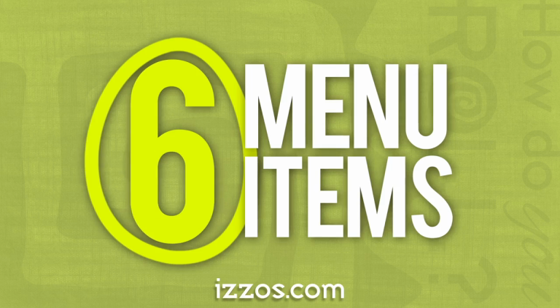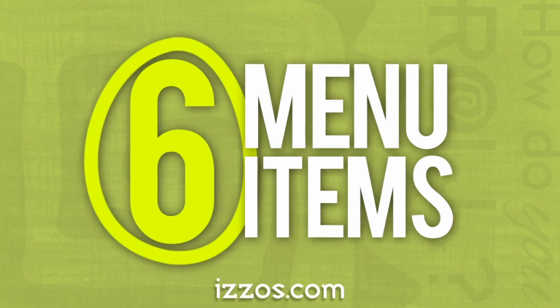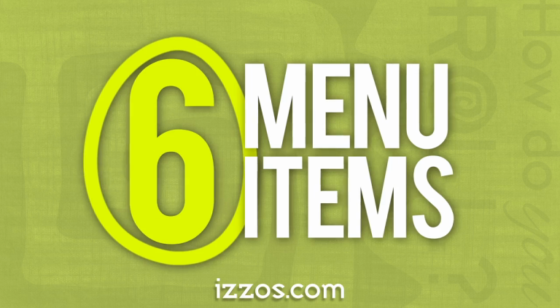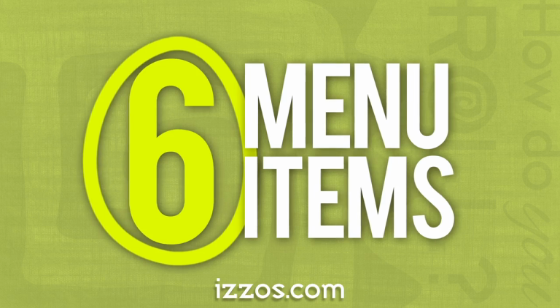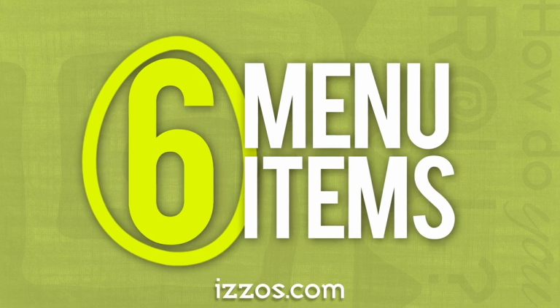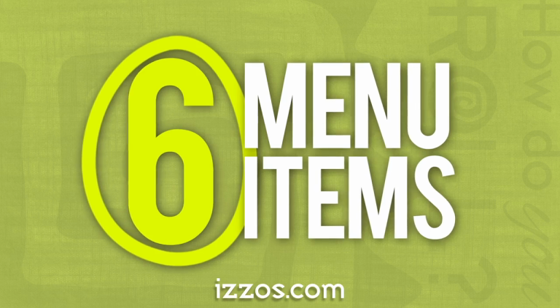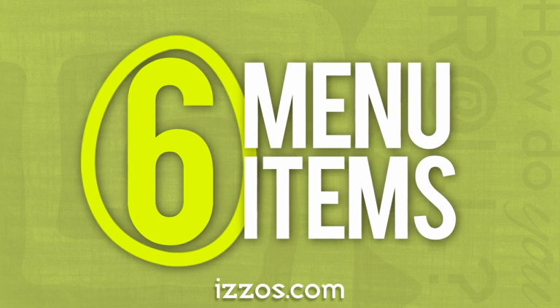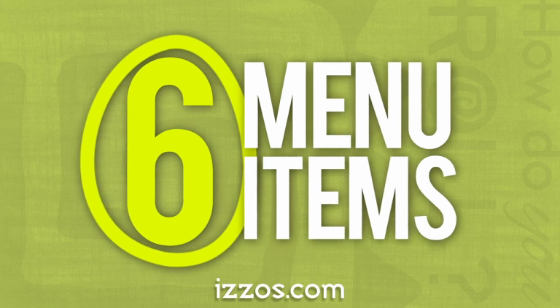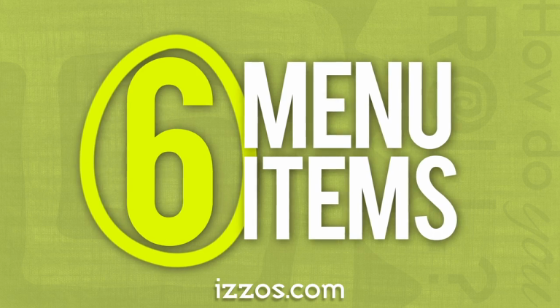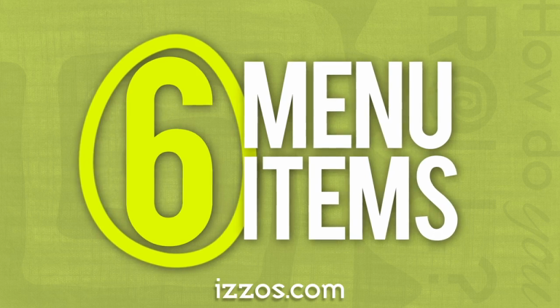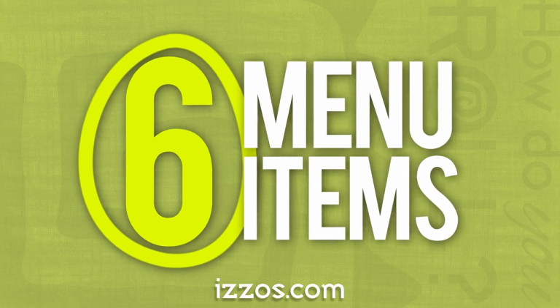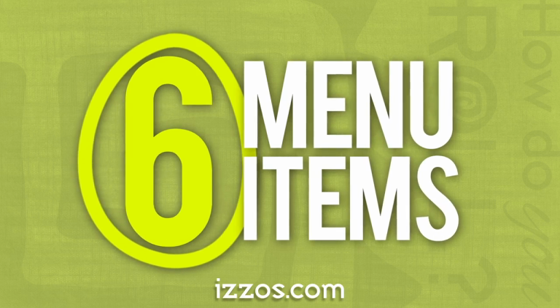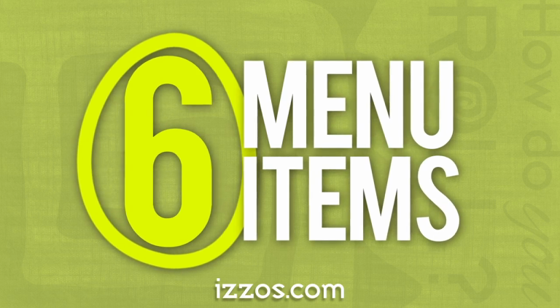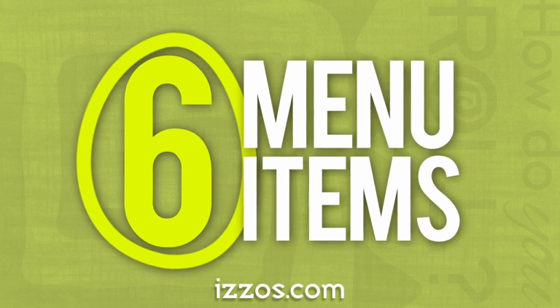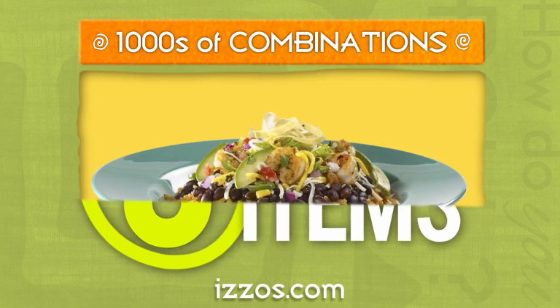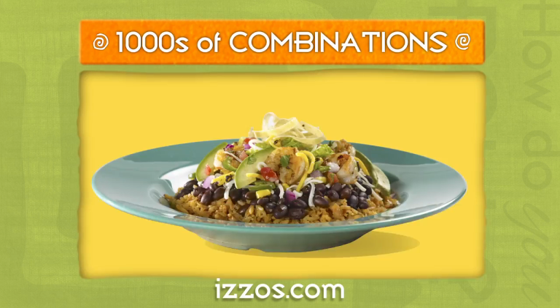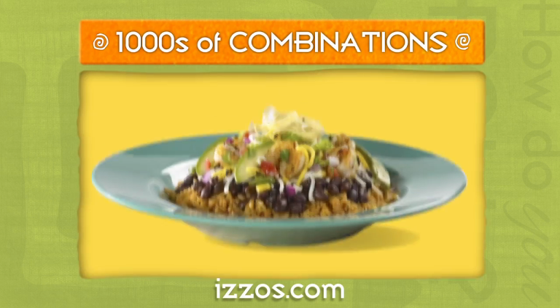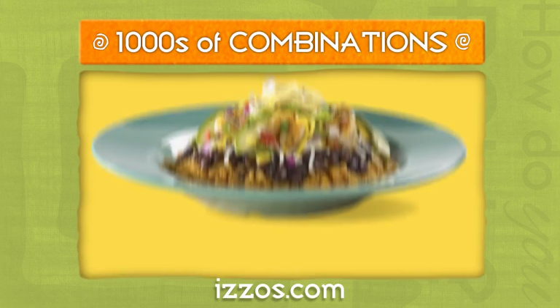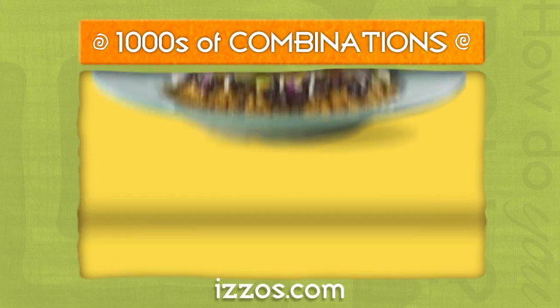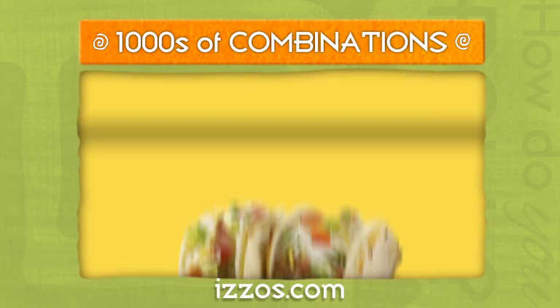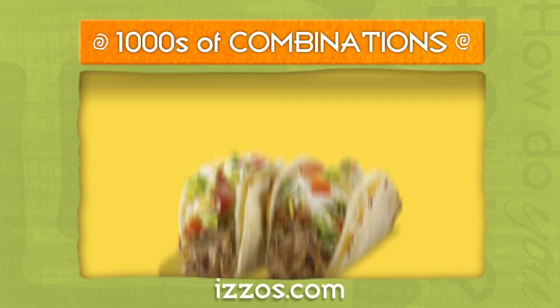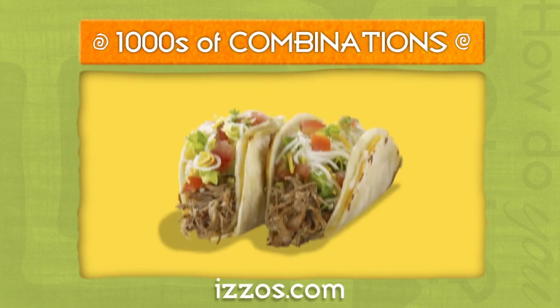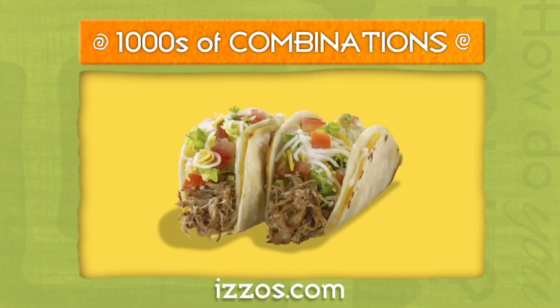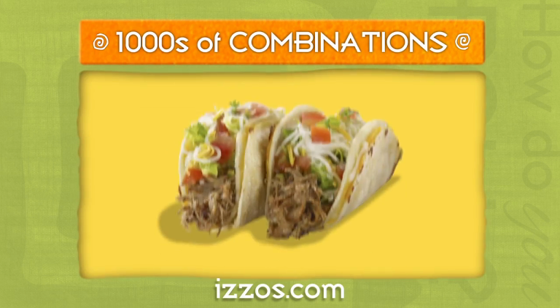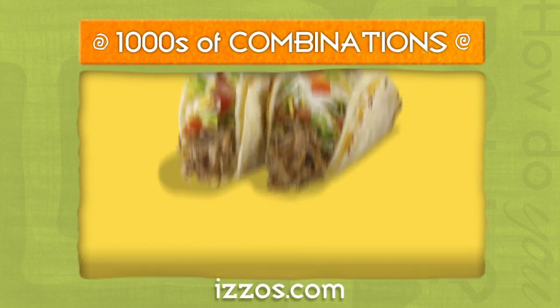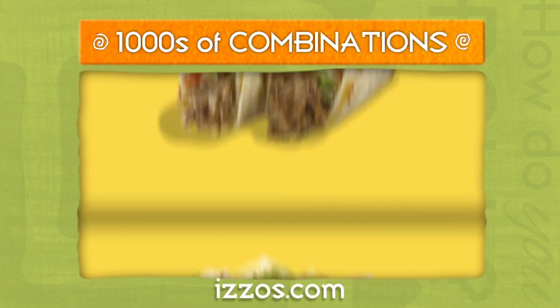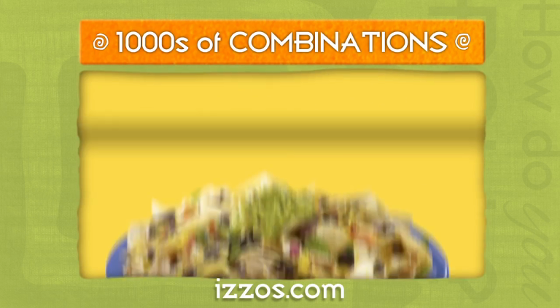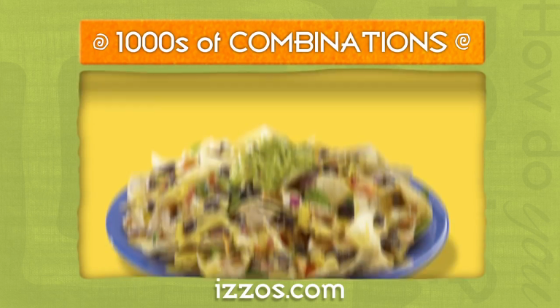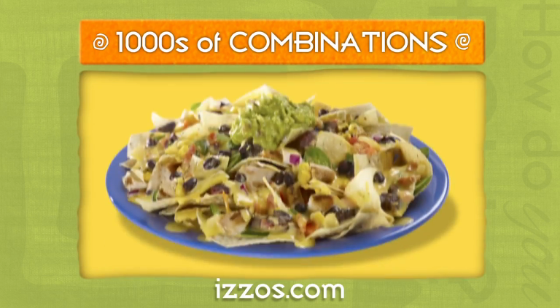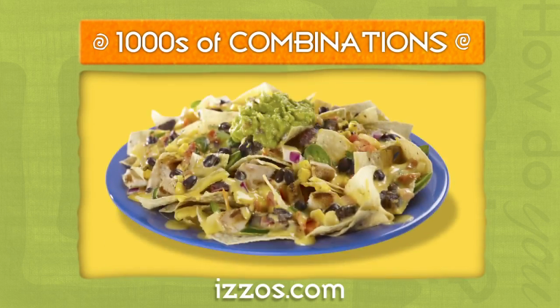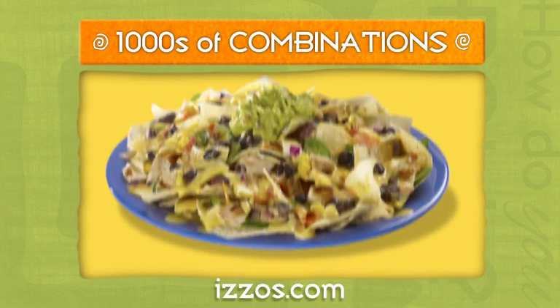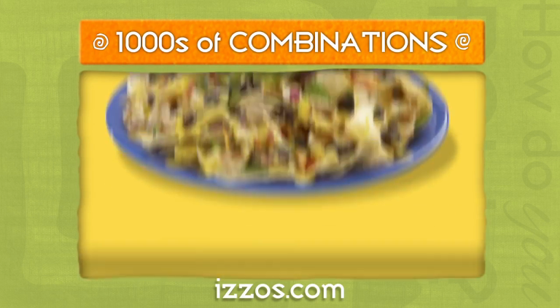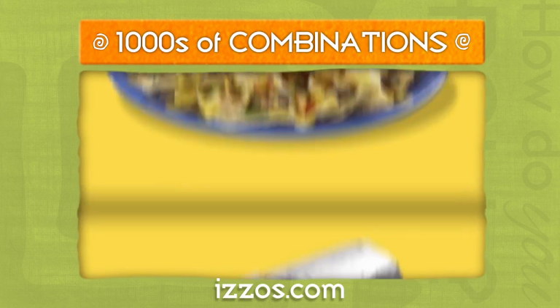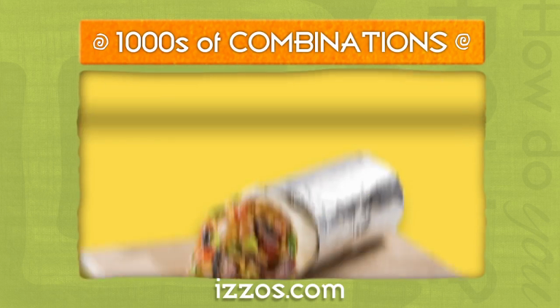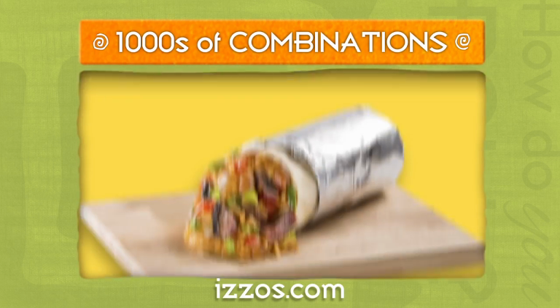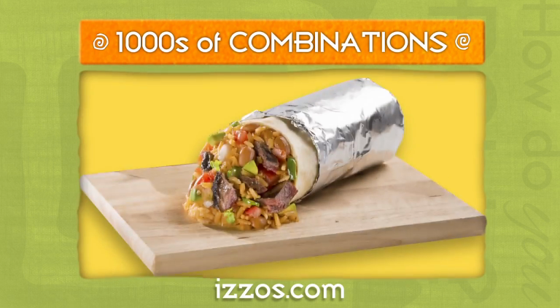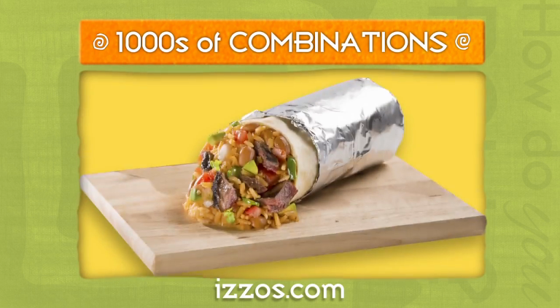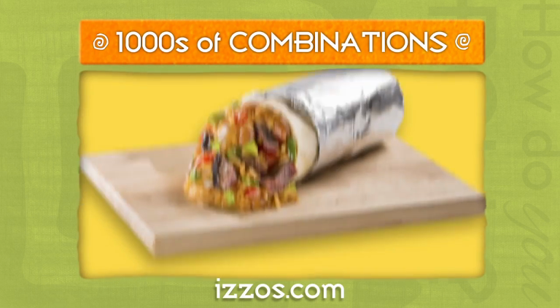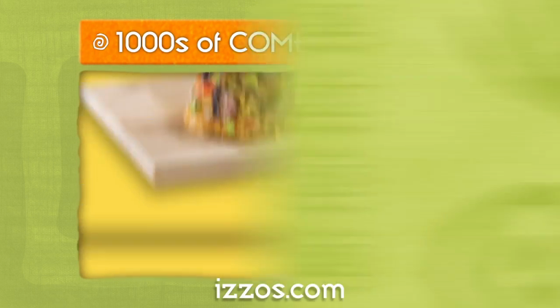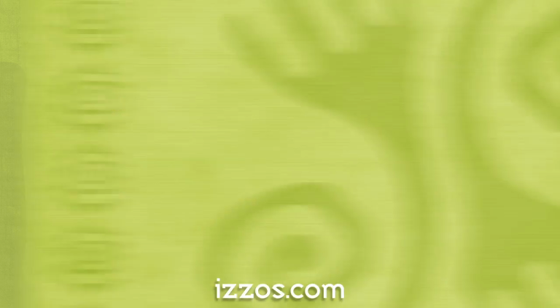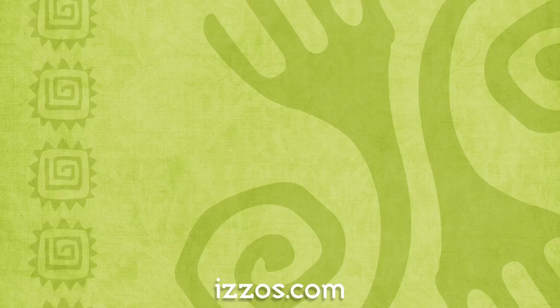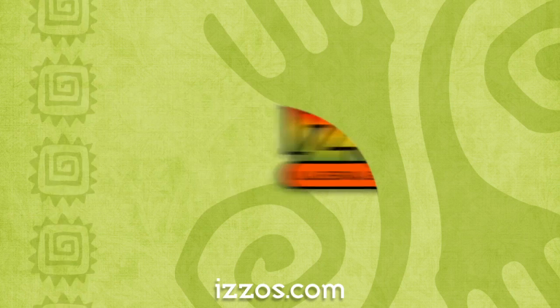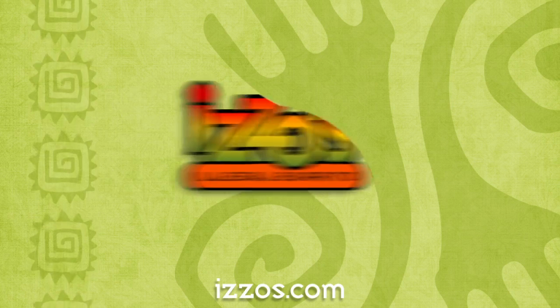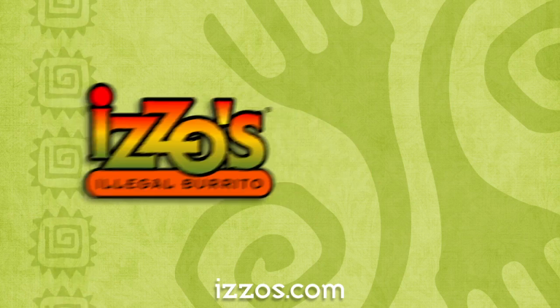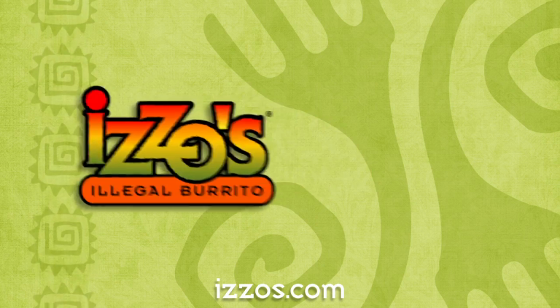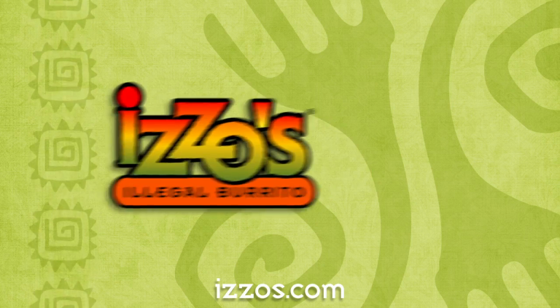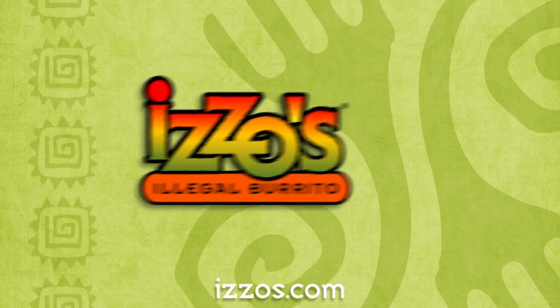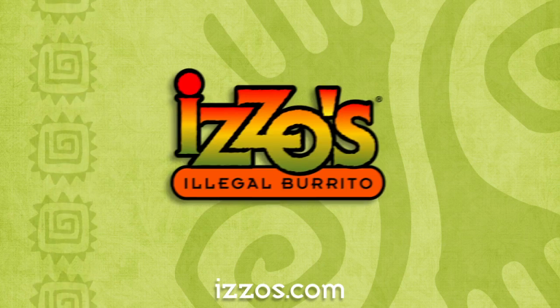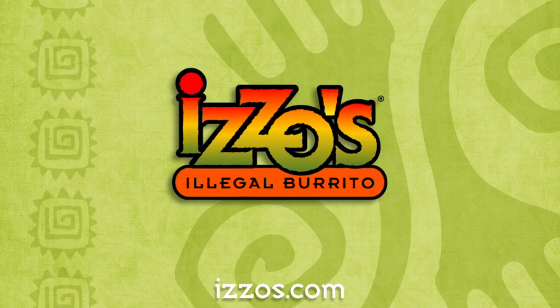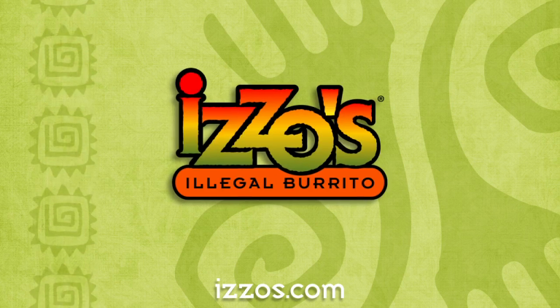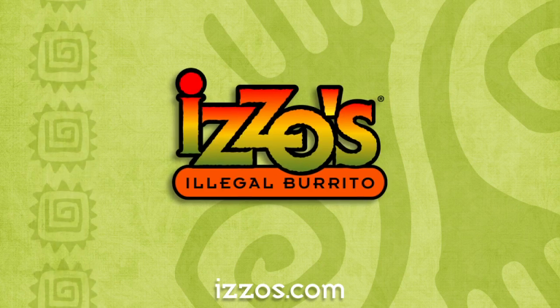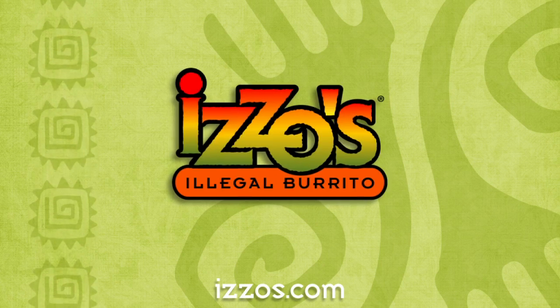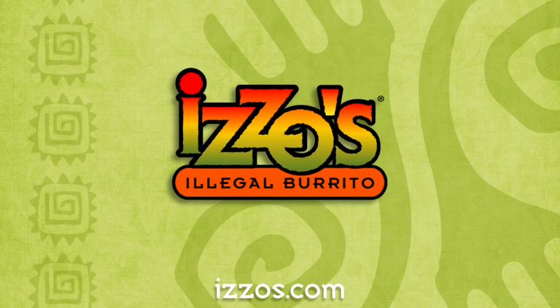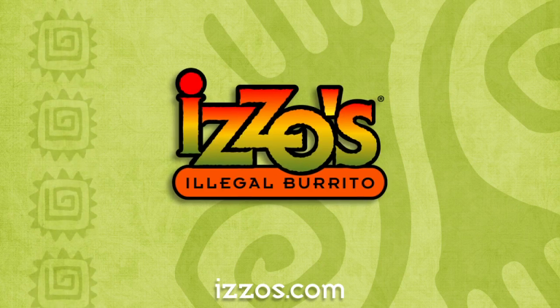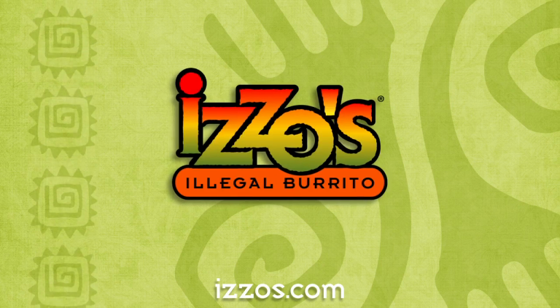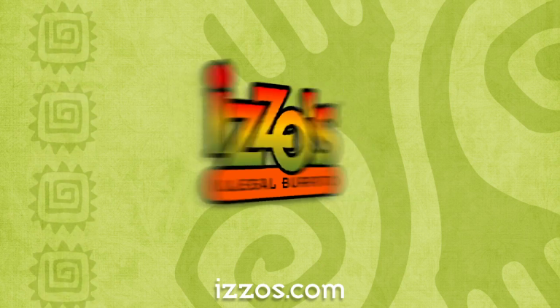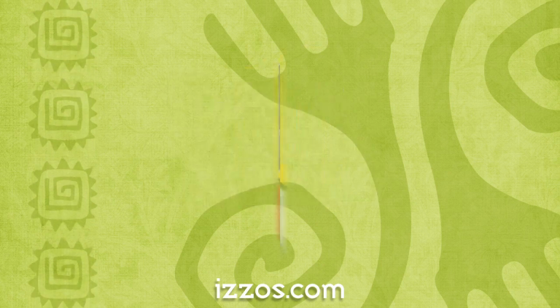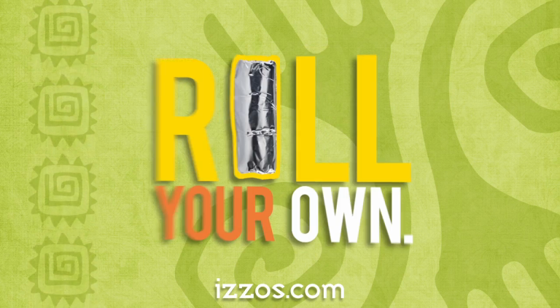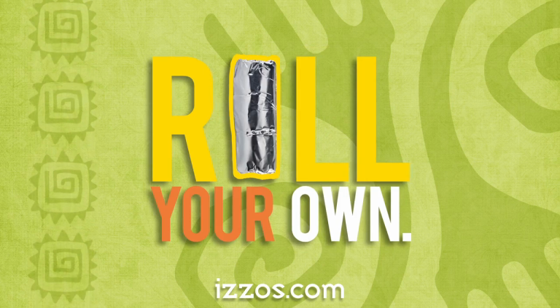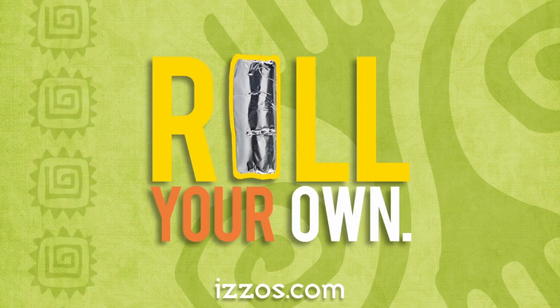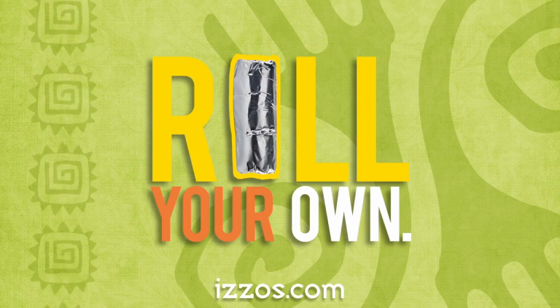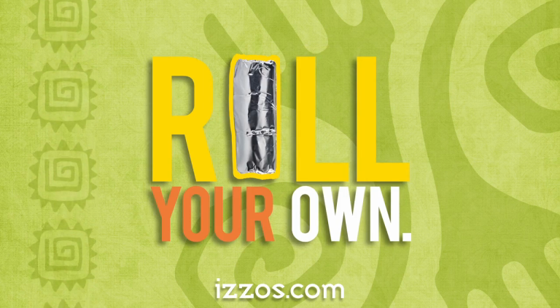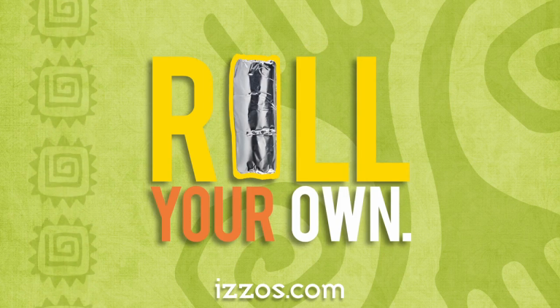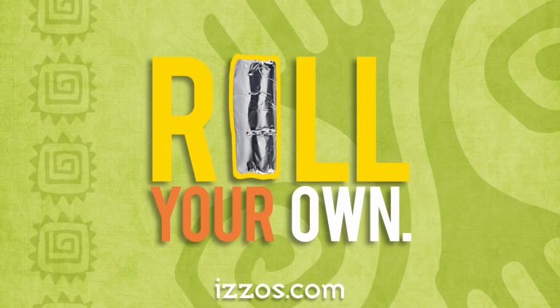Six menu items, thousands of ways to build your ultimate meal. Izzo's Illegal Burrito, roll your own.